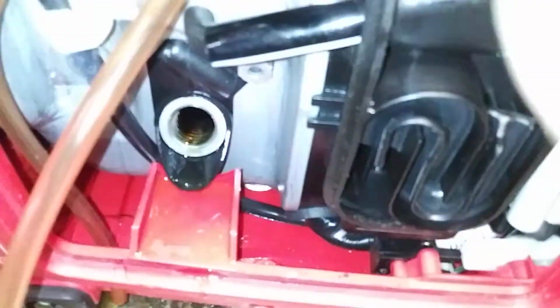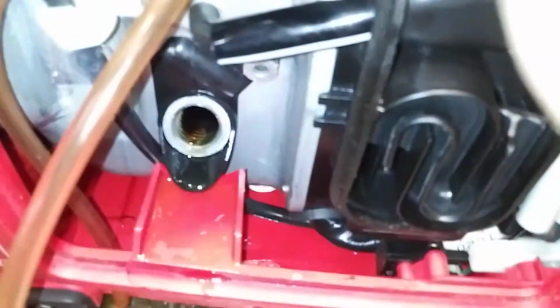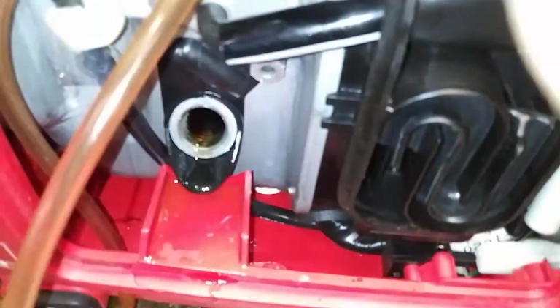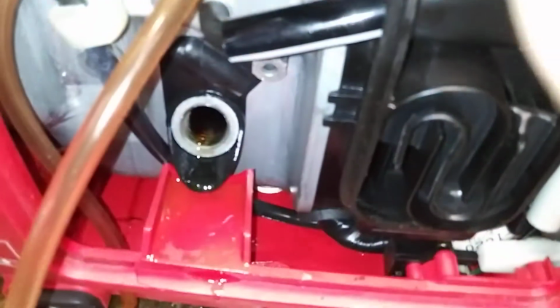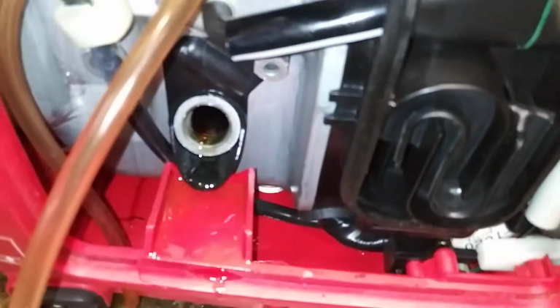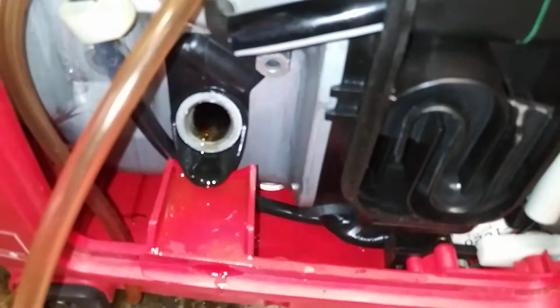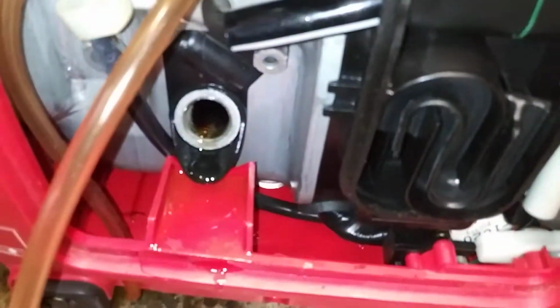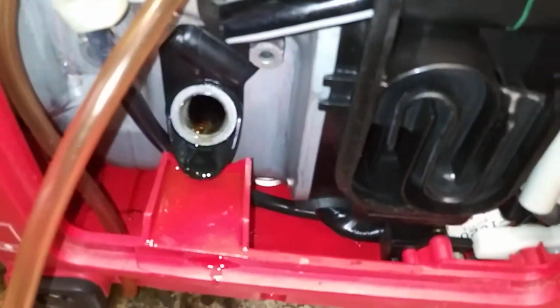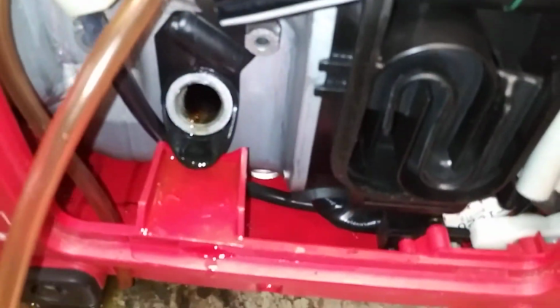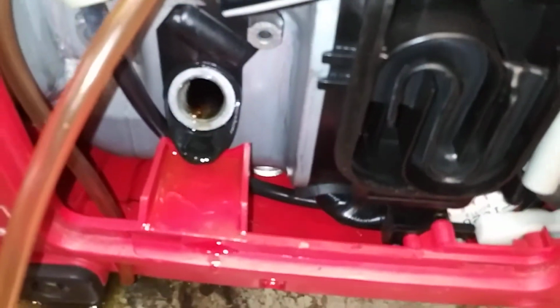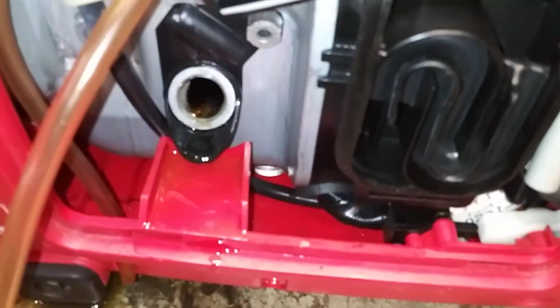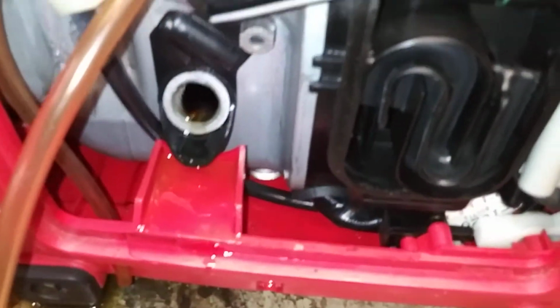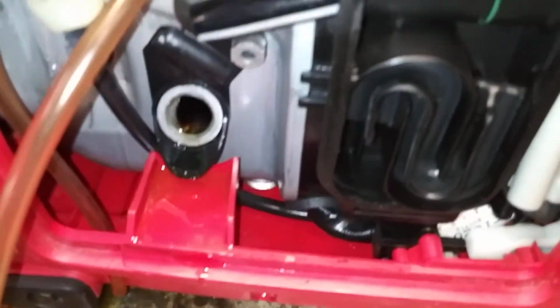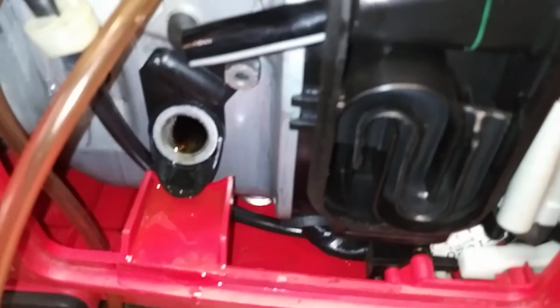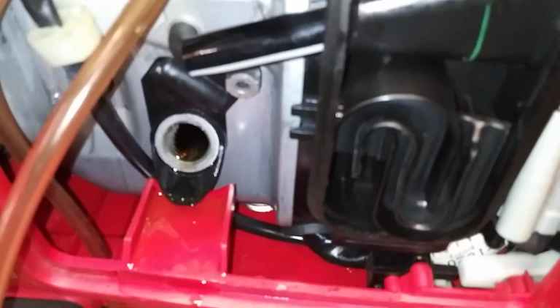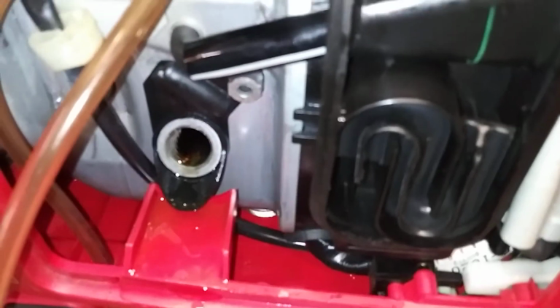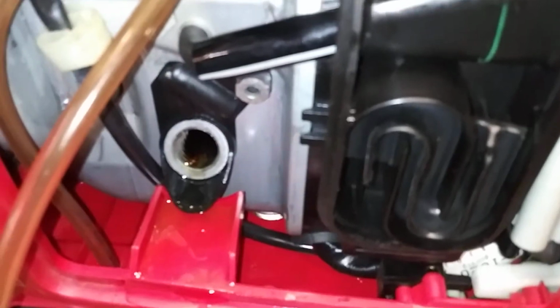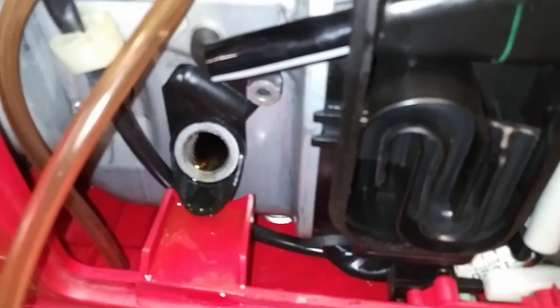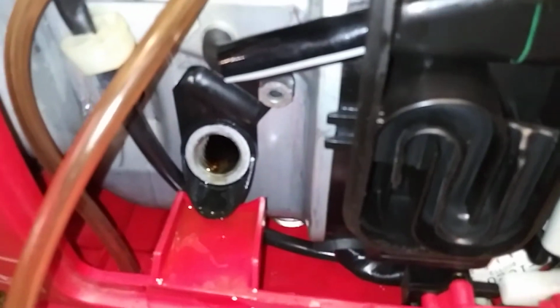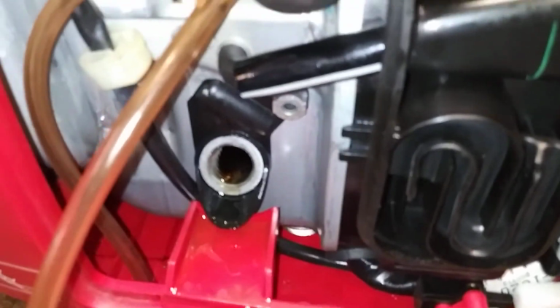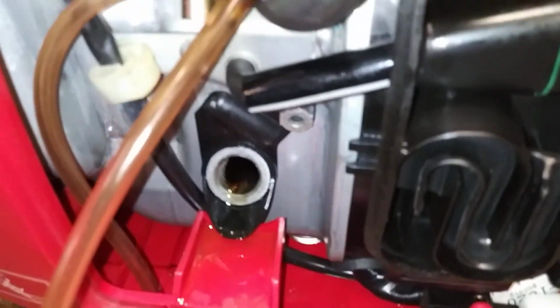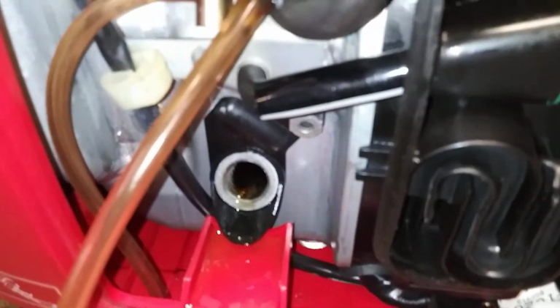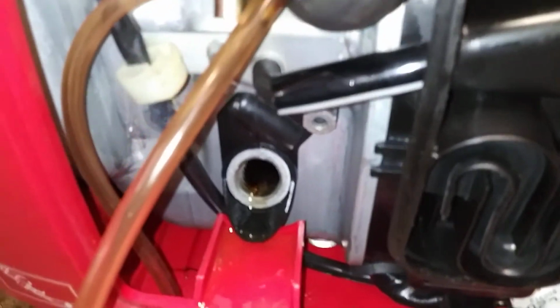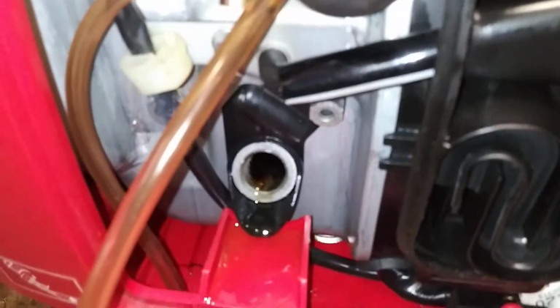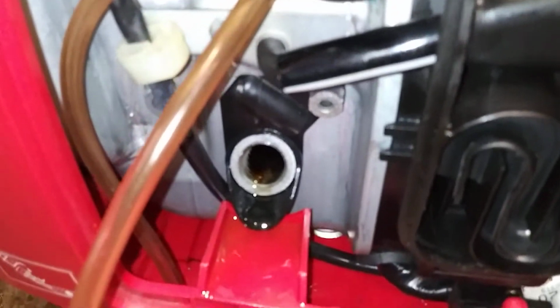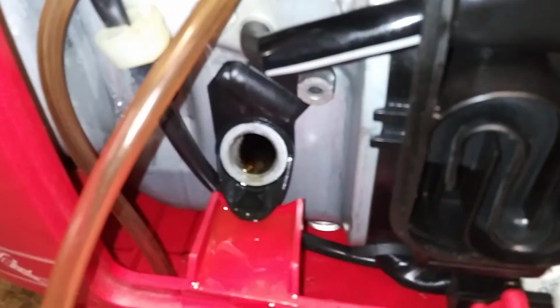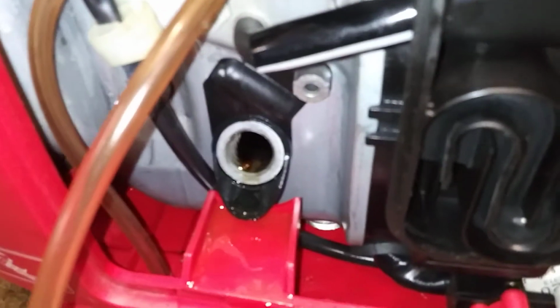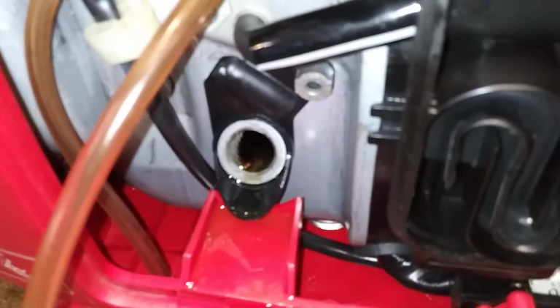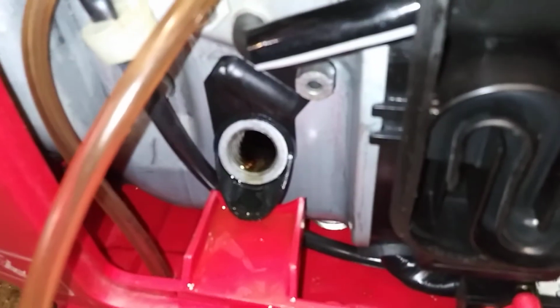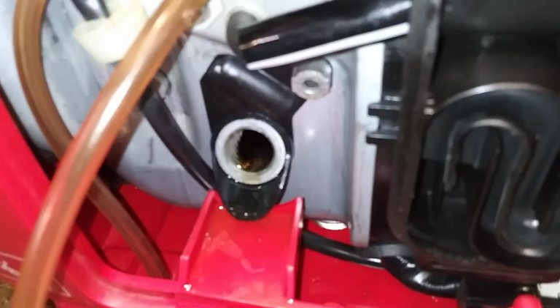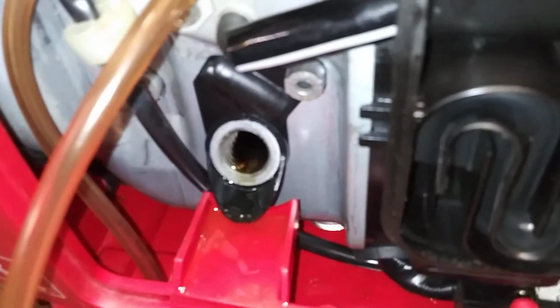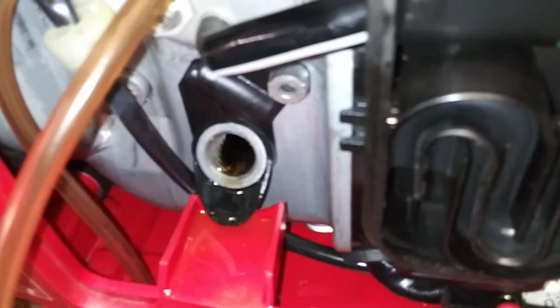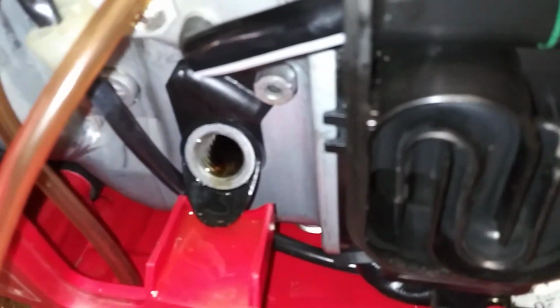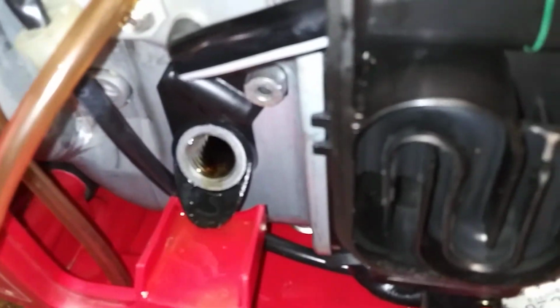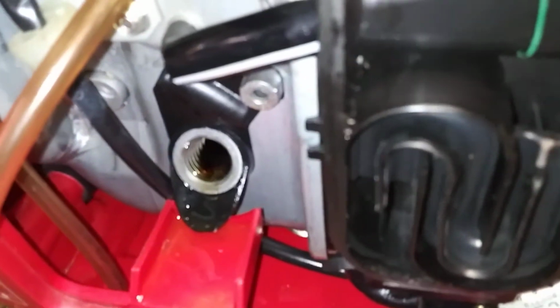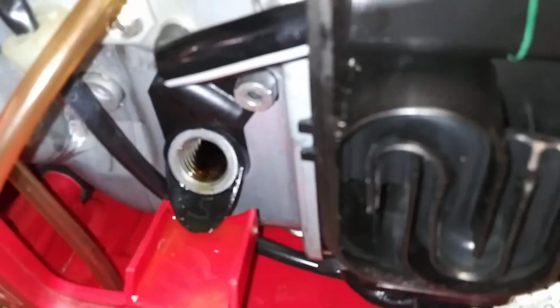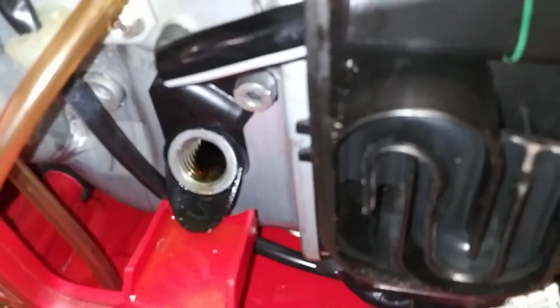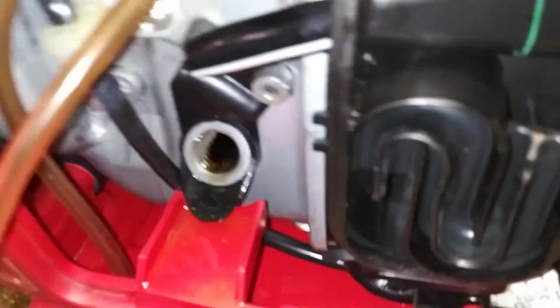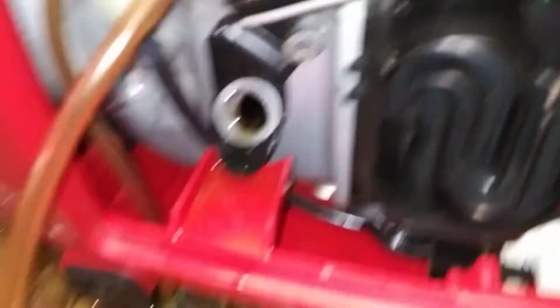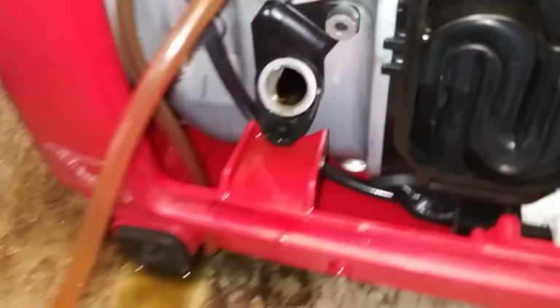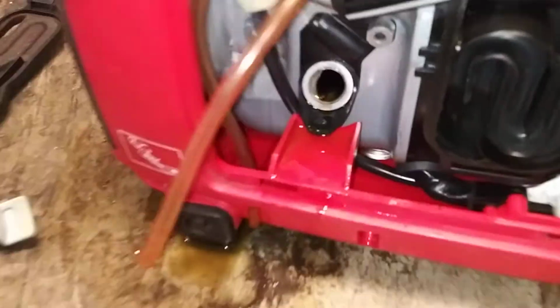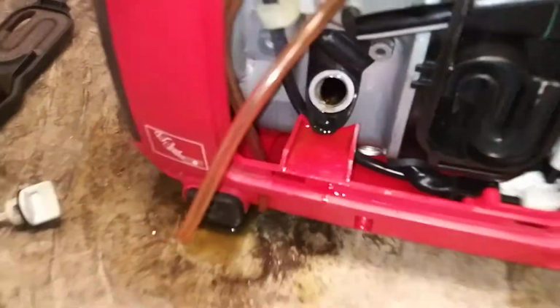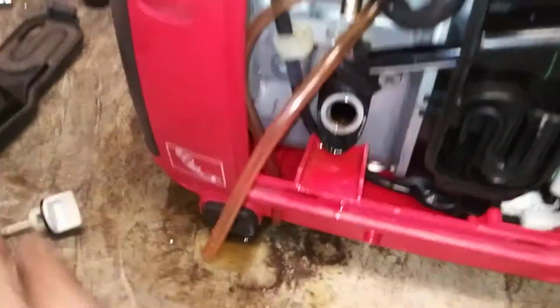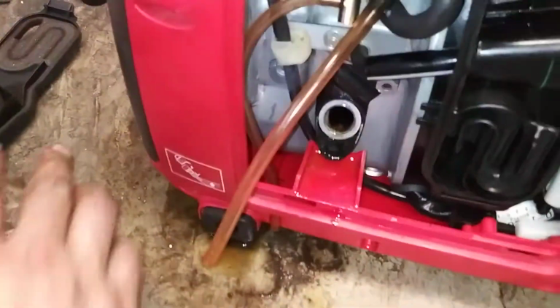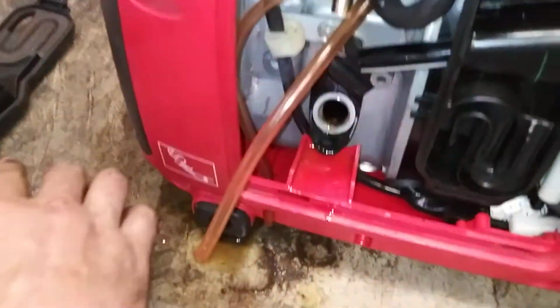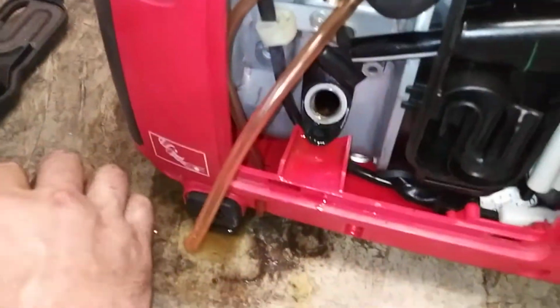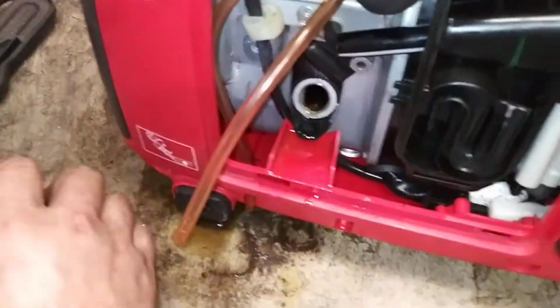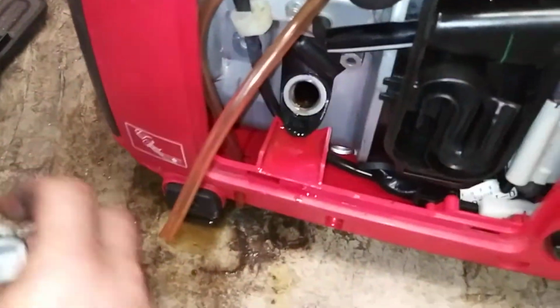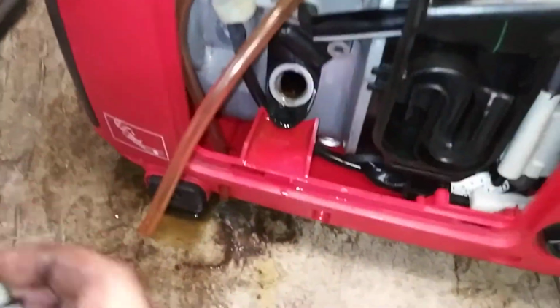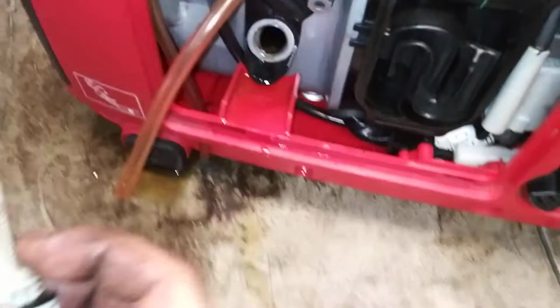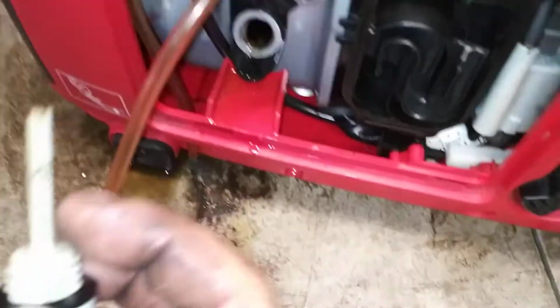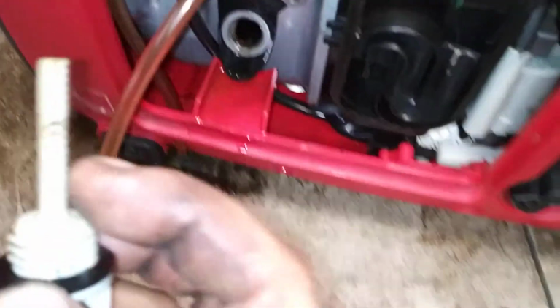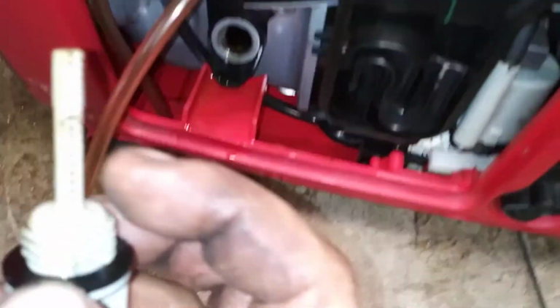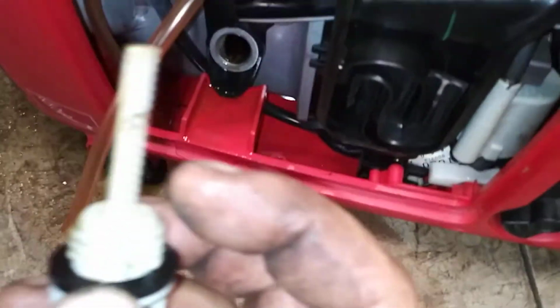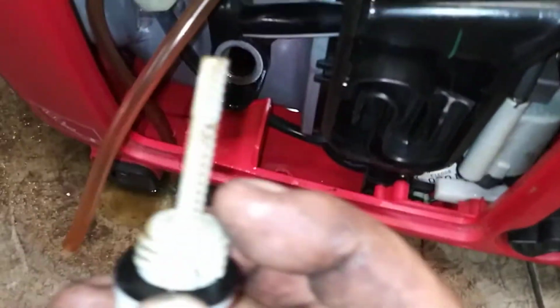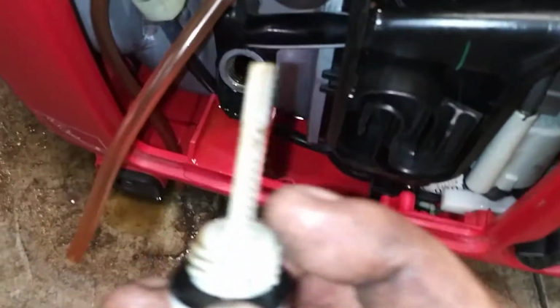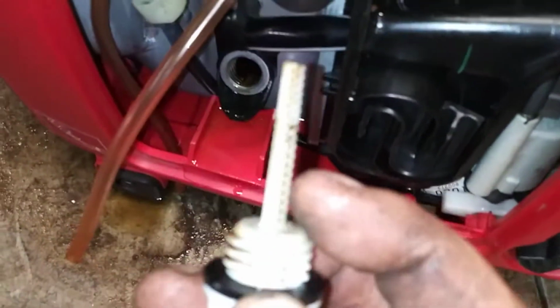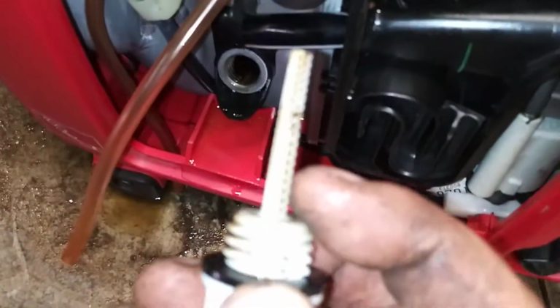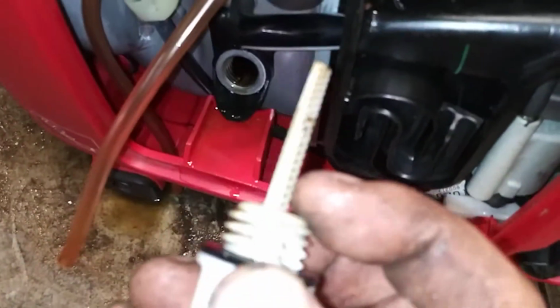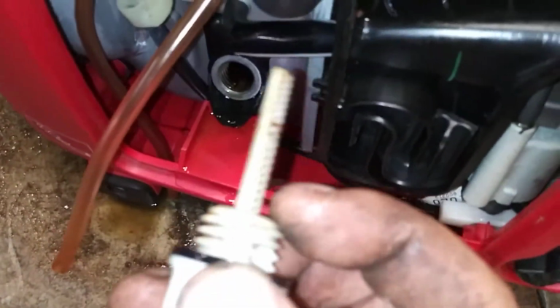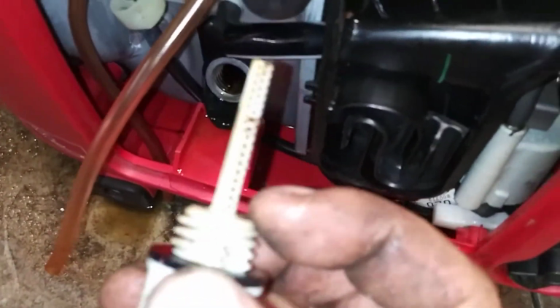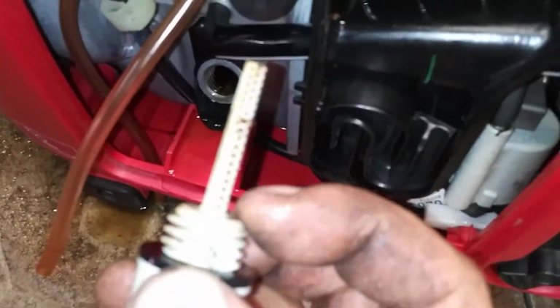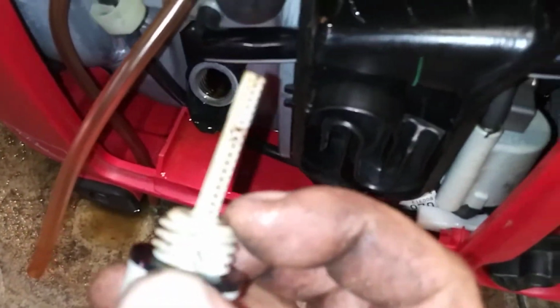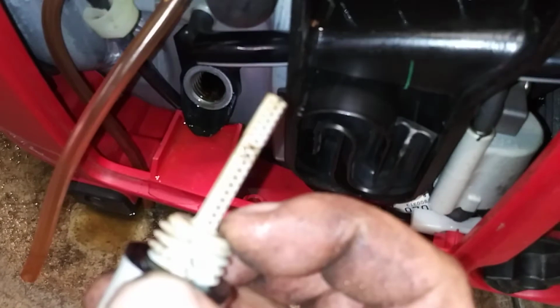Oil should be up to the threads — that means it's full. It has to be up to the top of the cross-hatches.